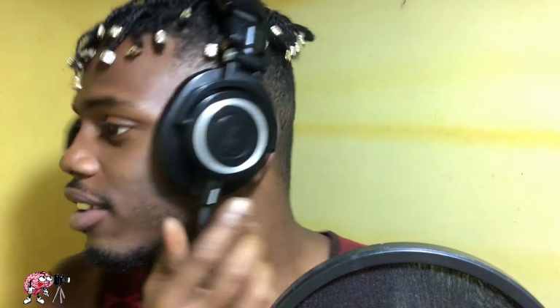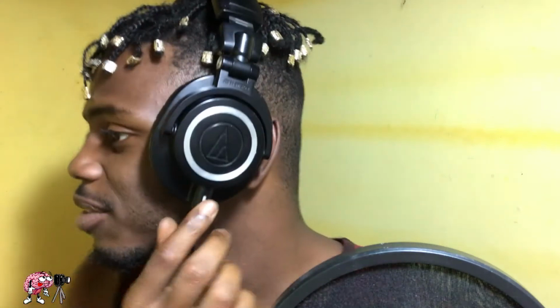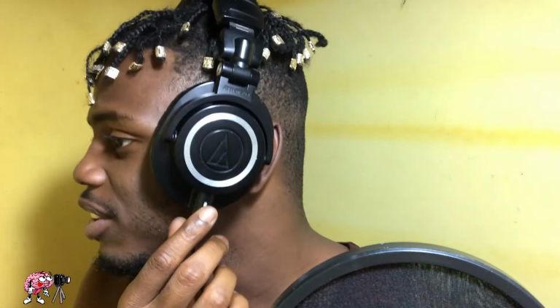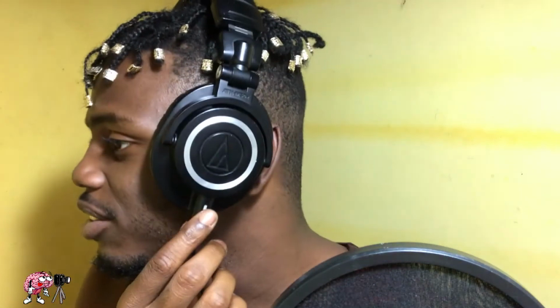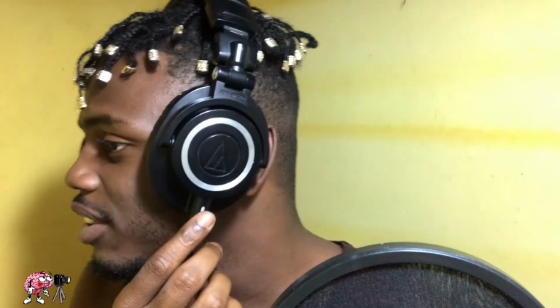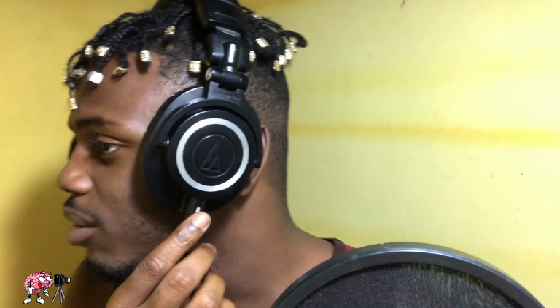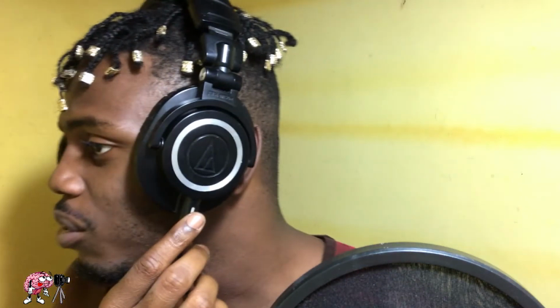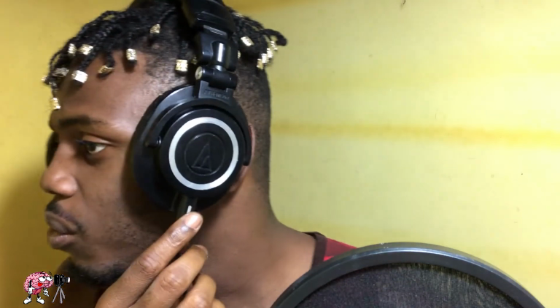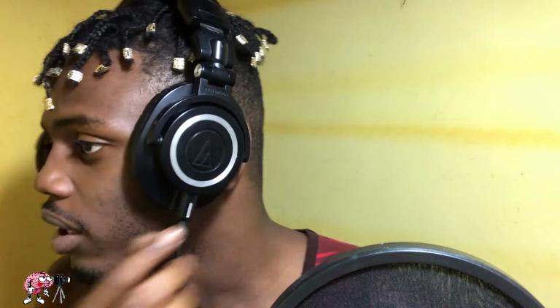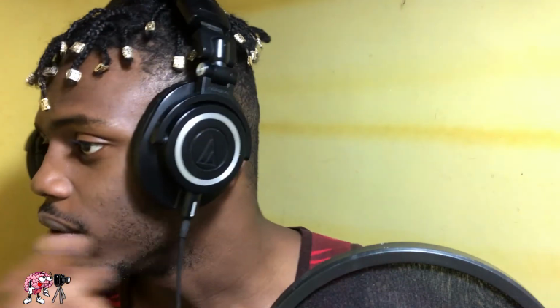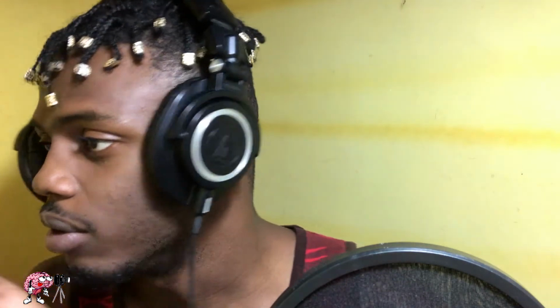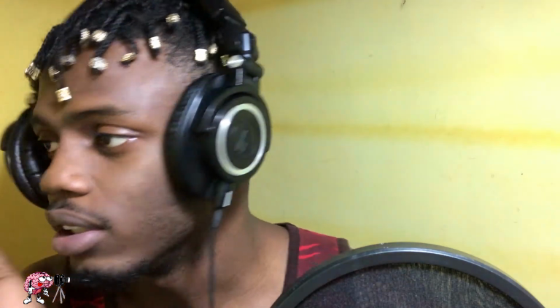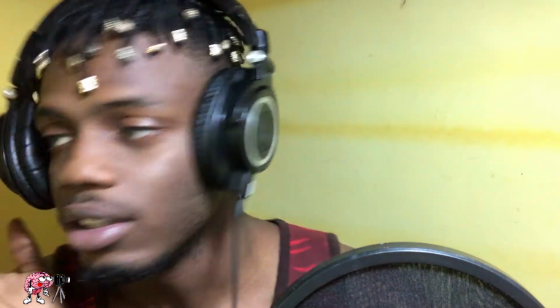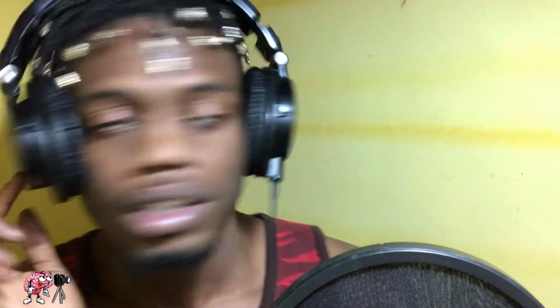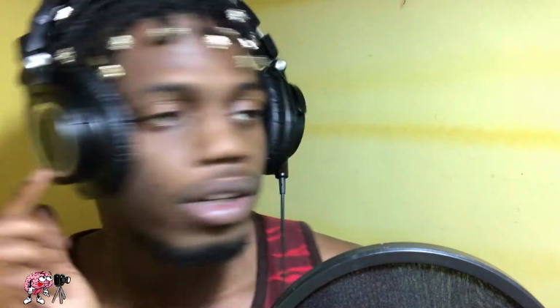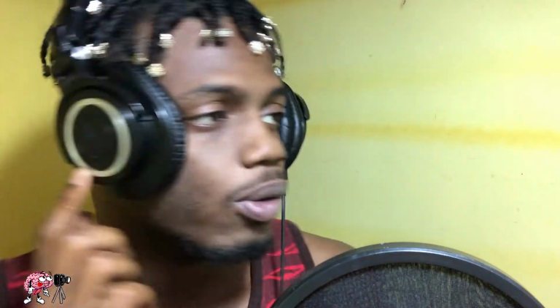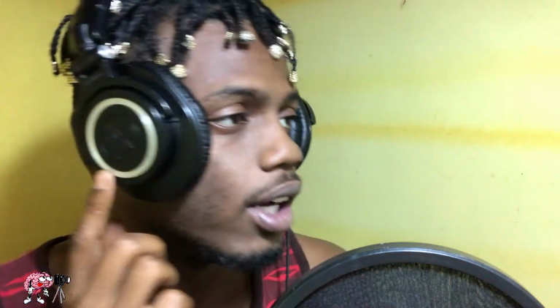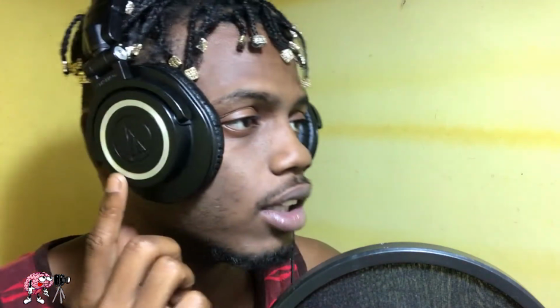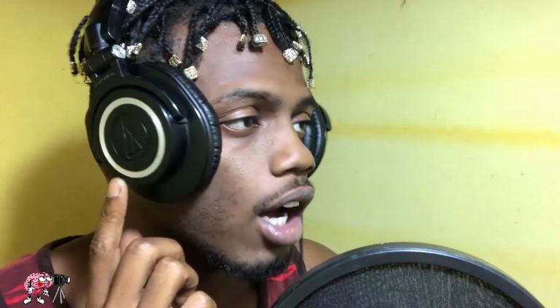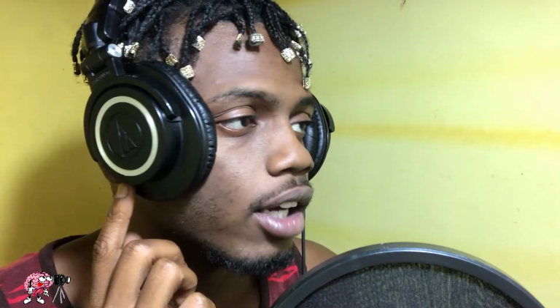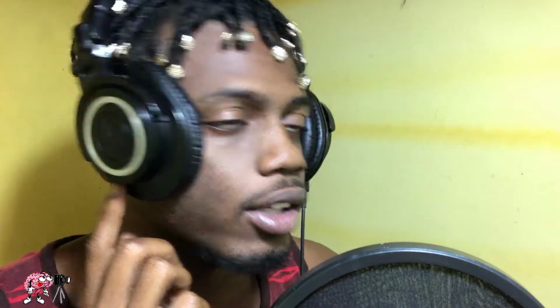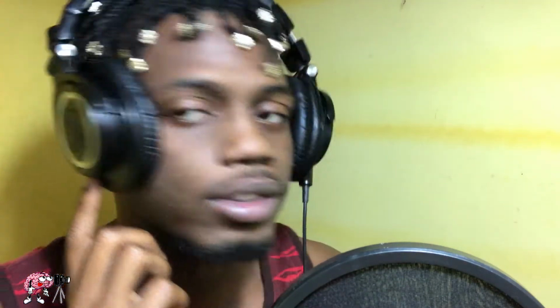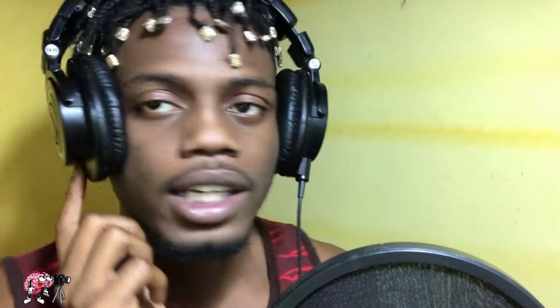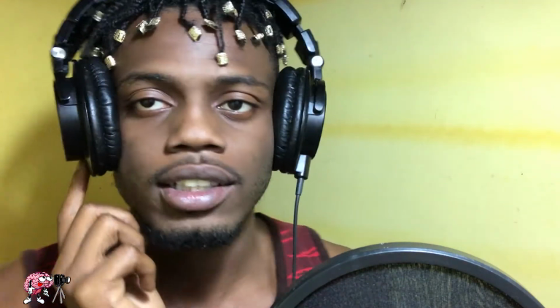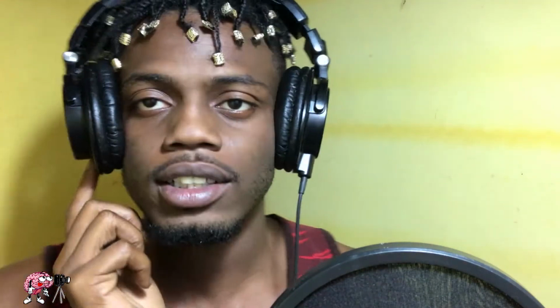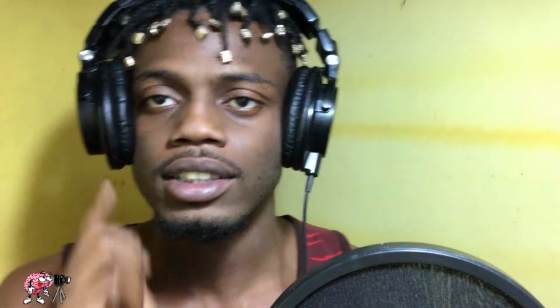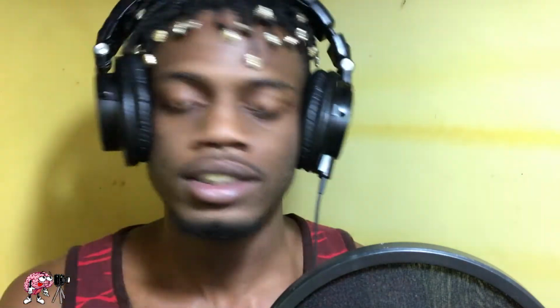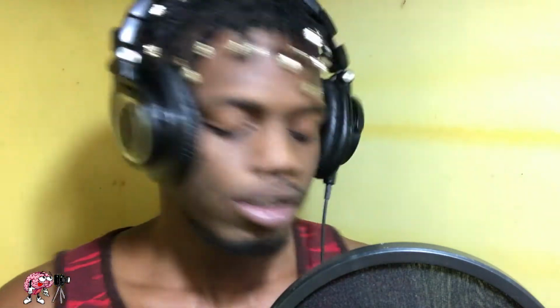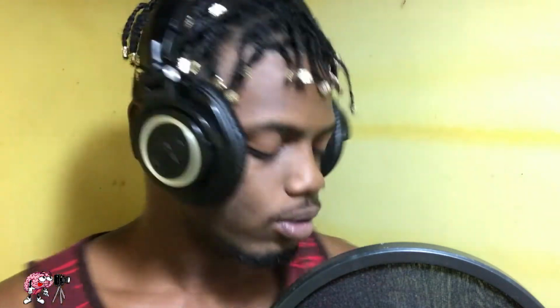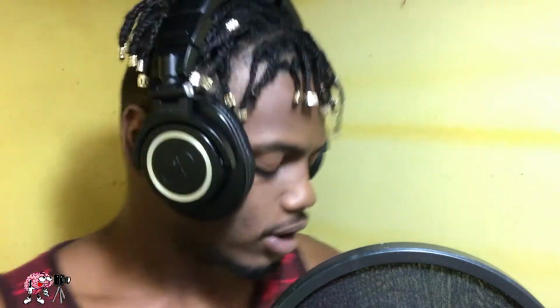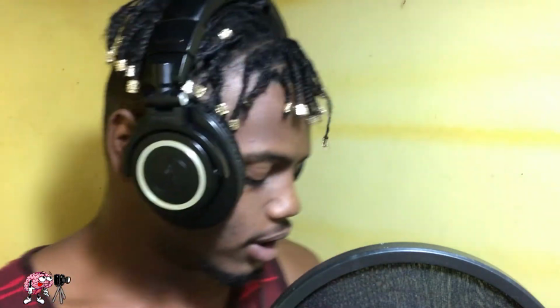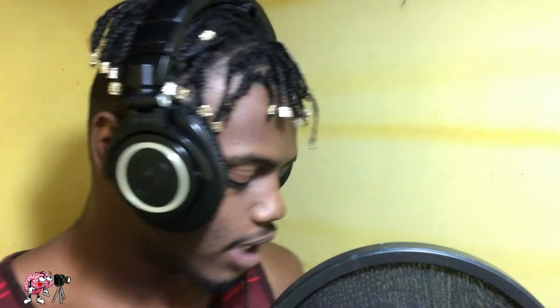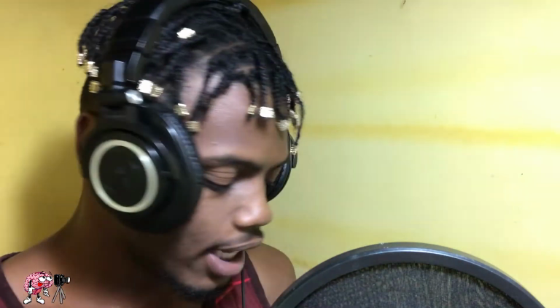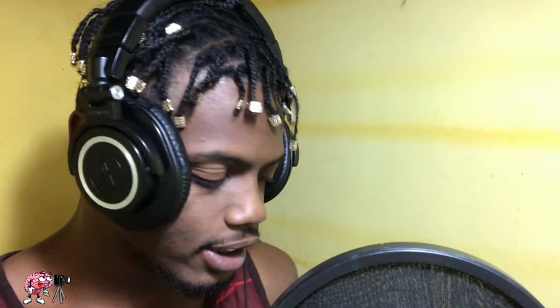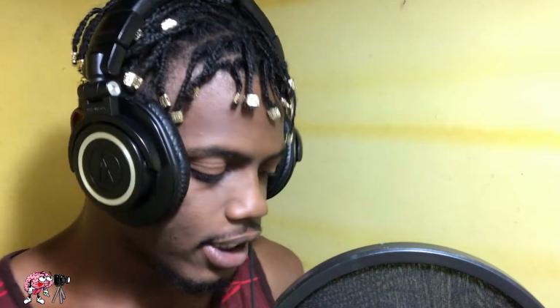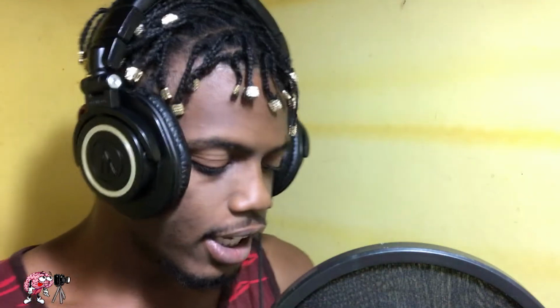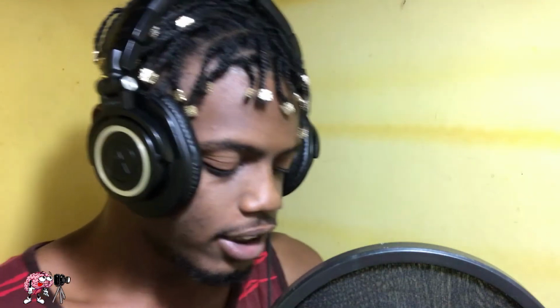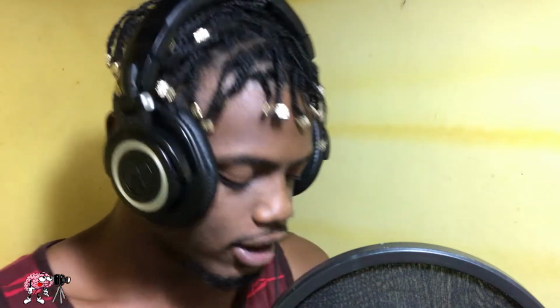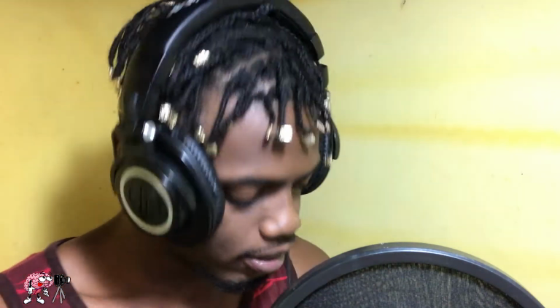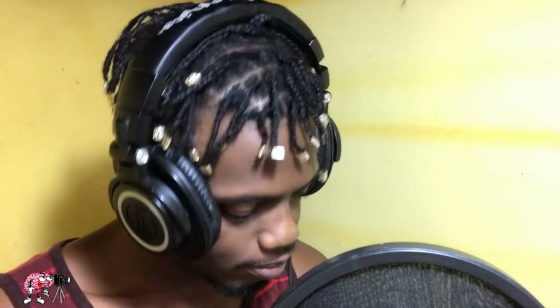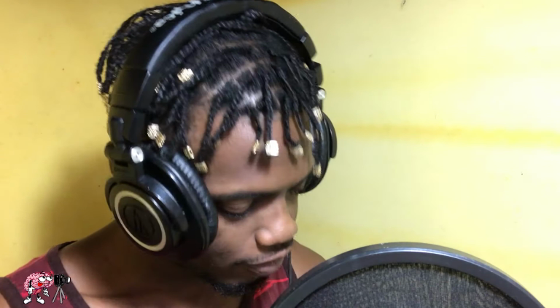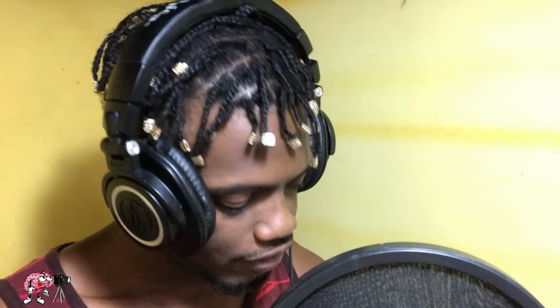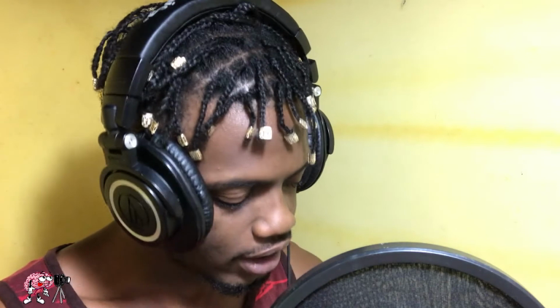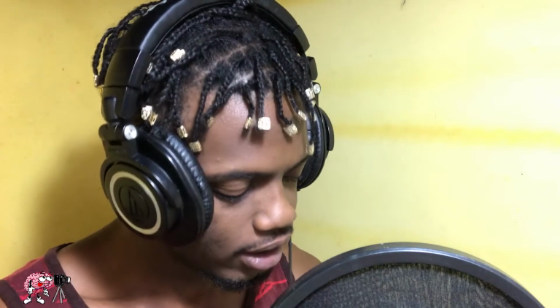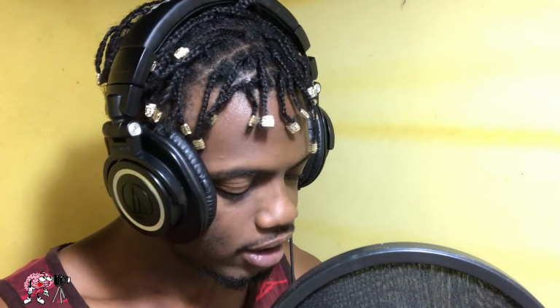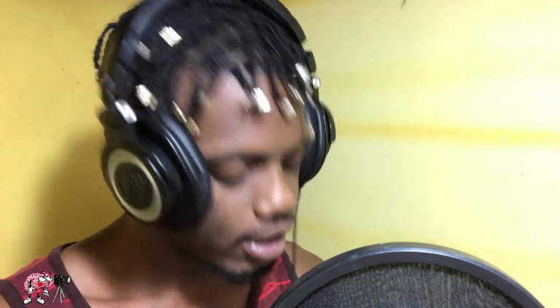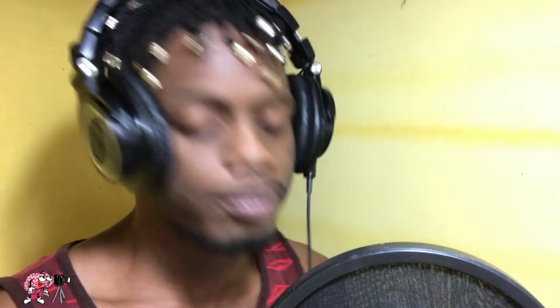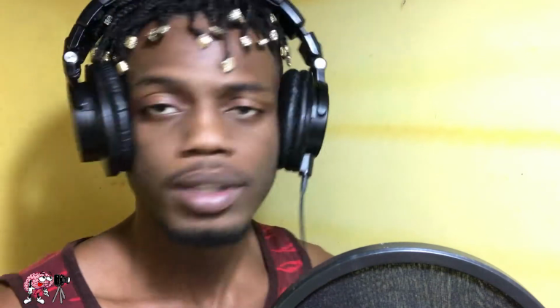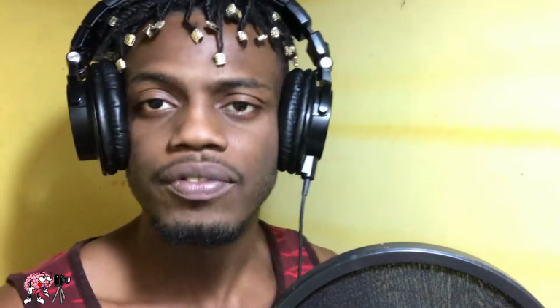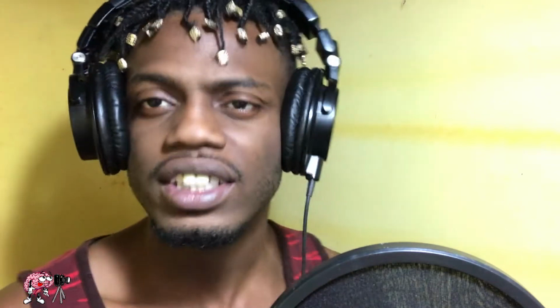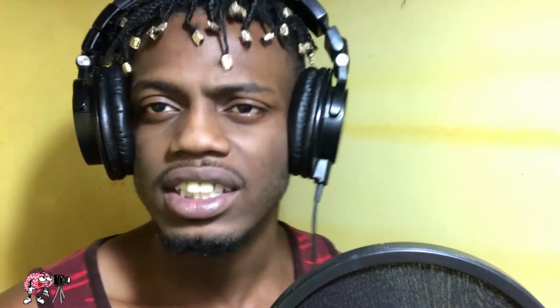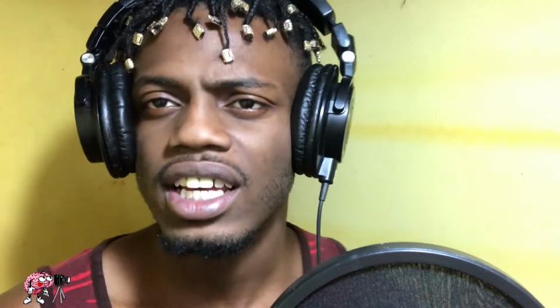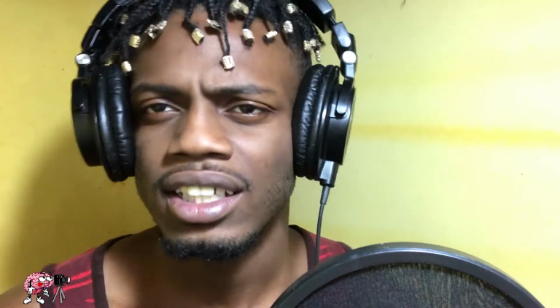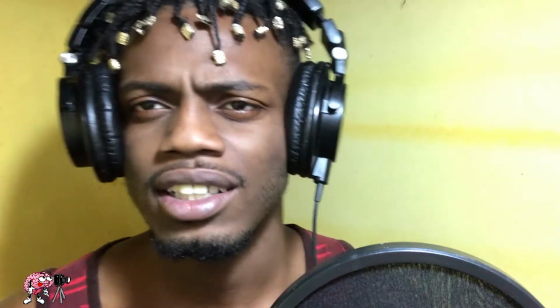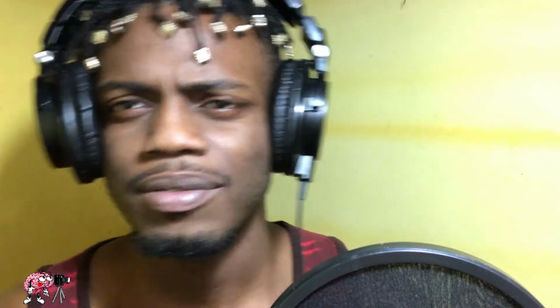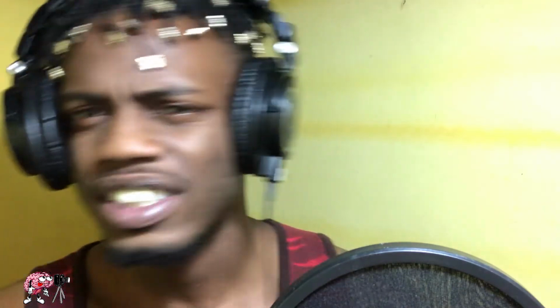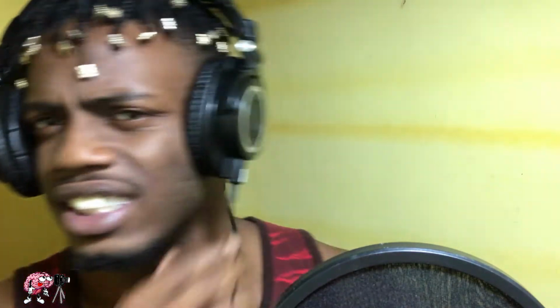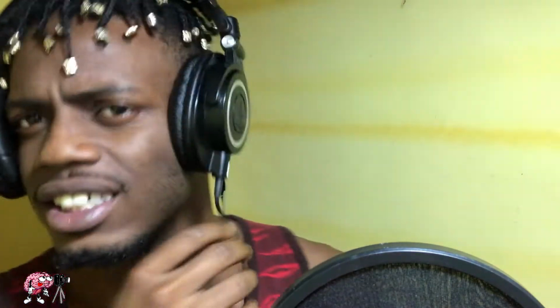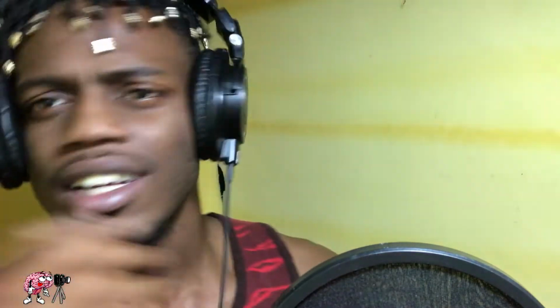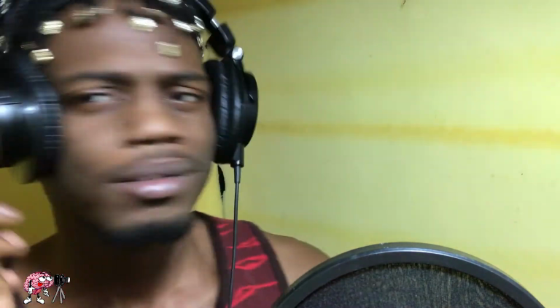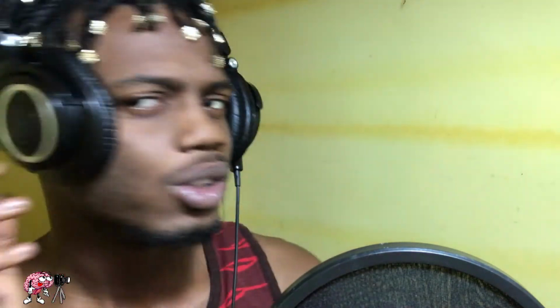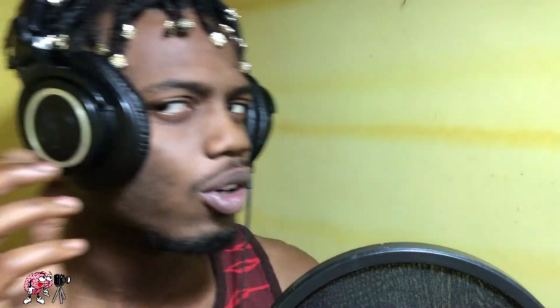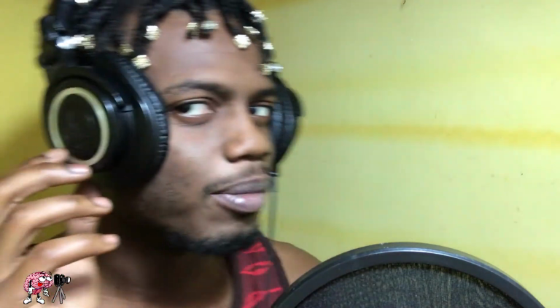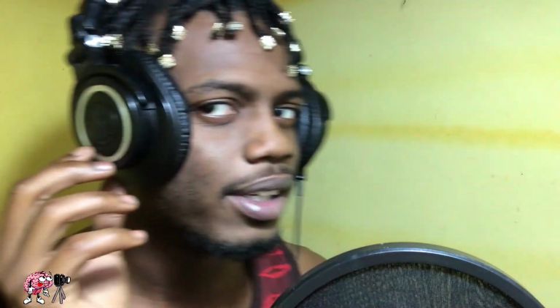You know what I mean, you see who we're working with — we got the Audio-Technicas, the ATH M50.